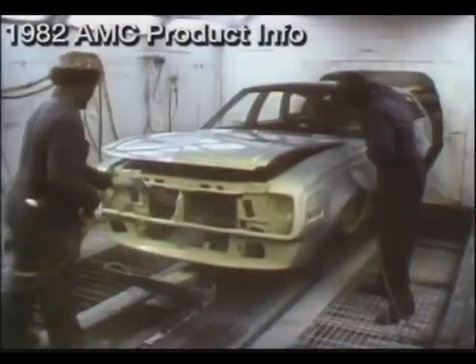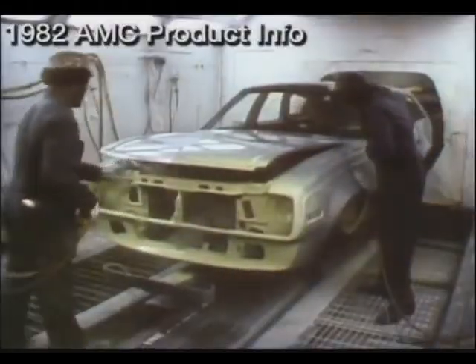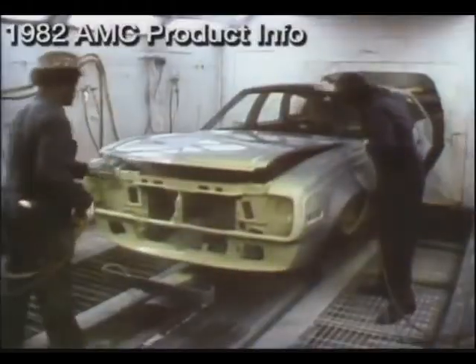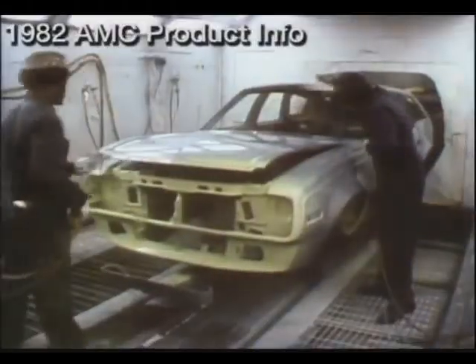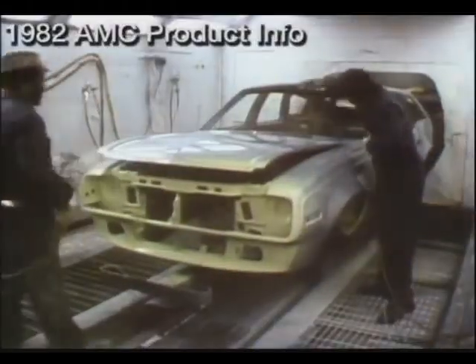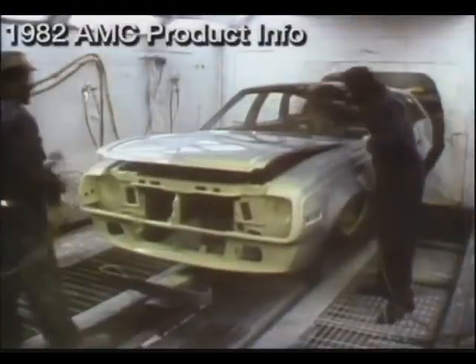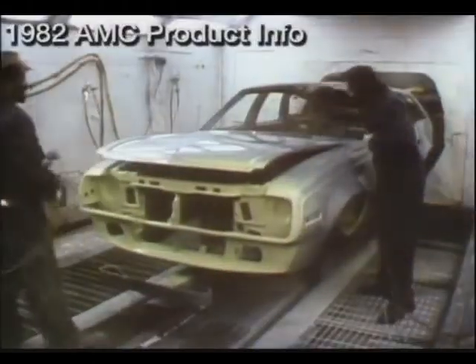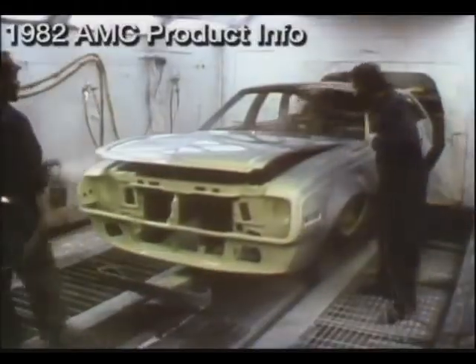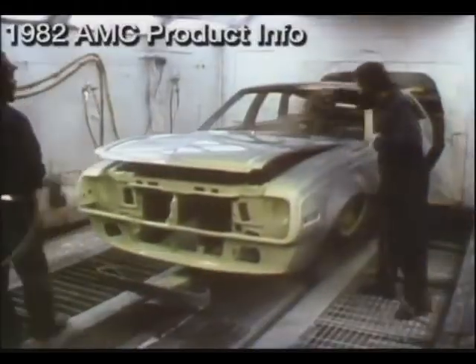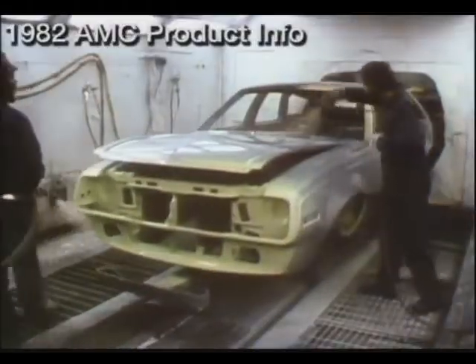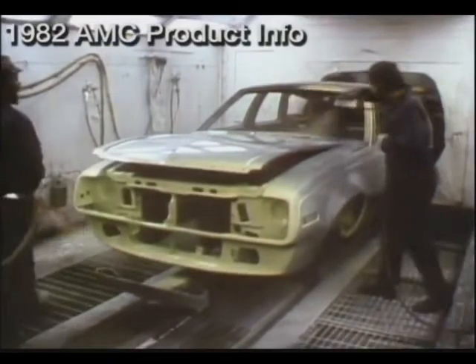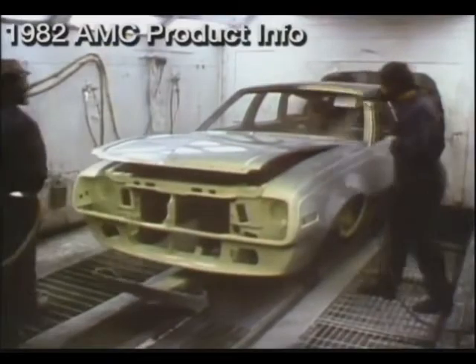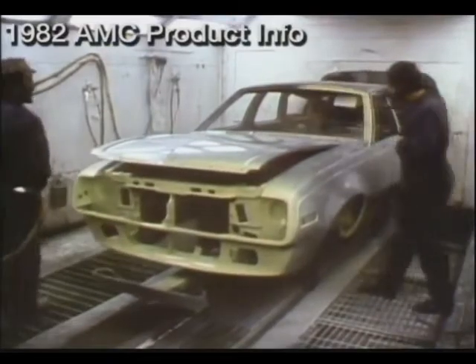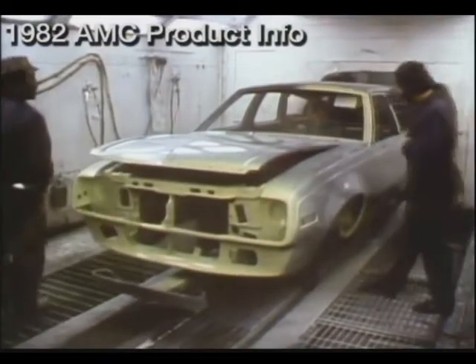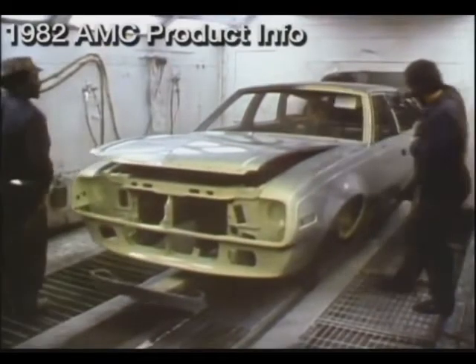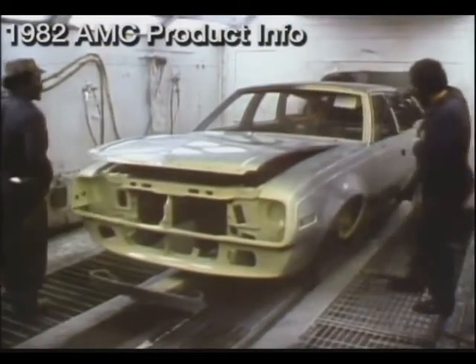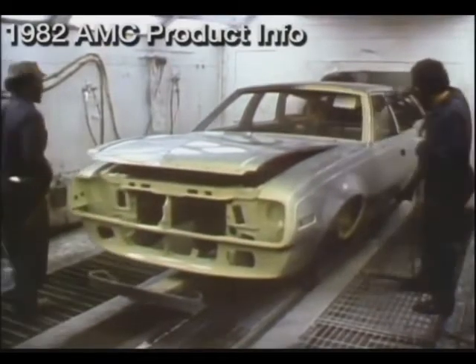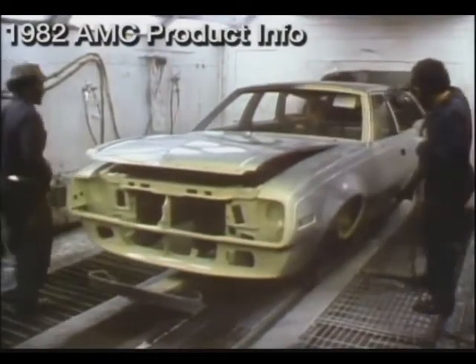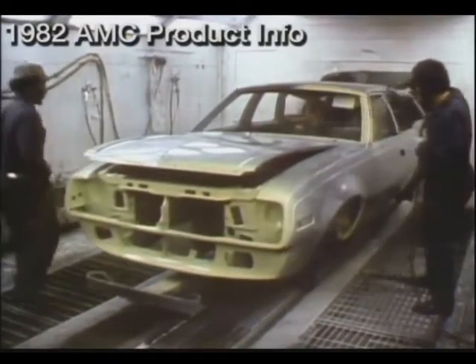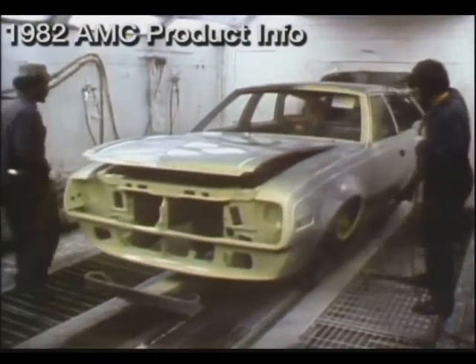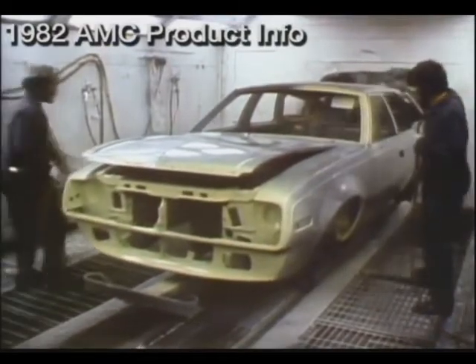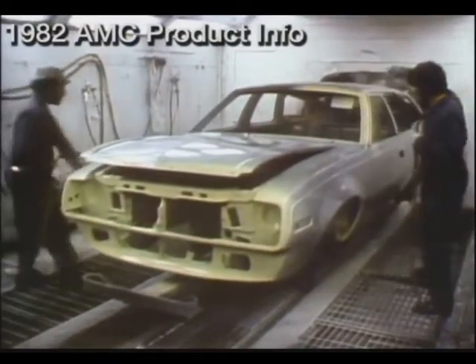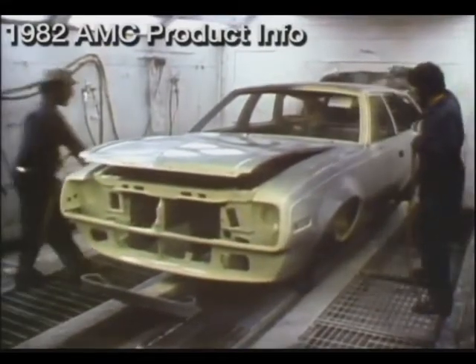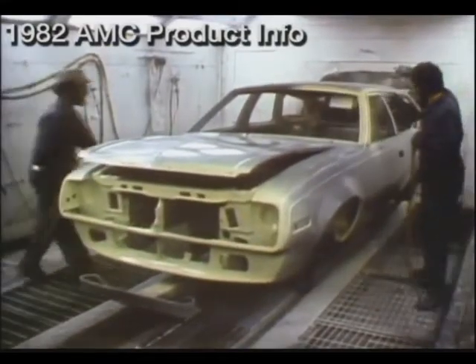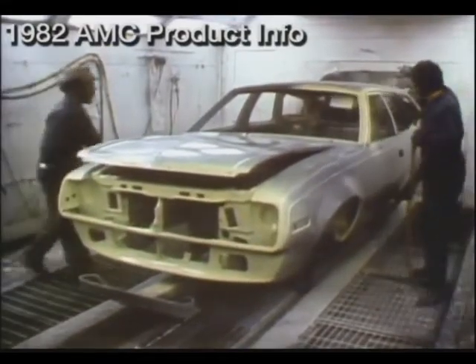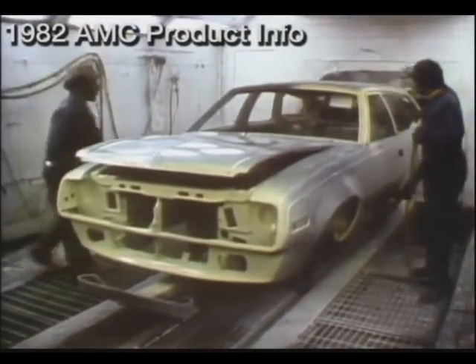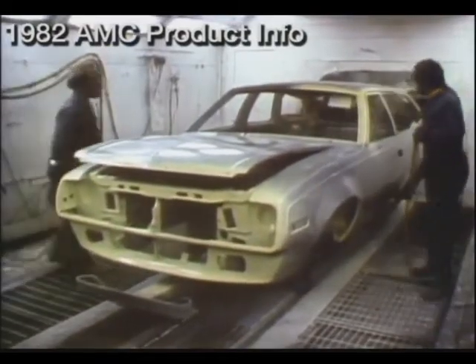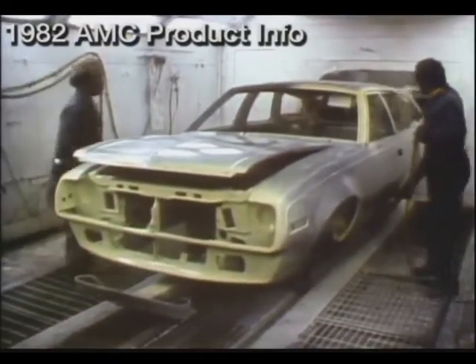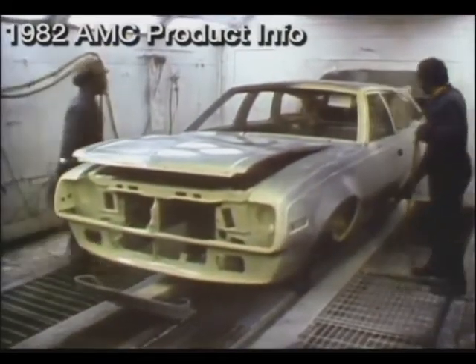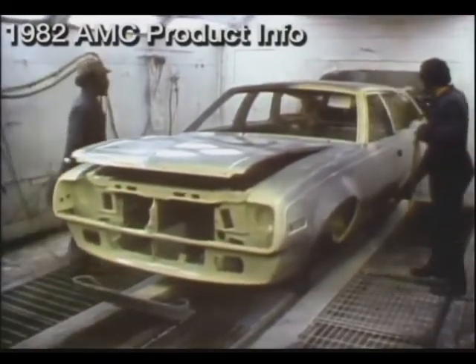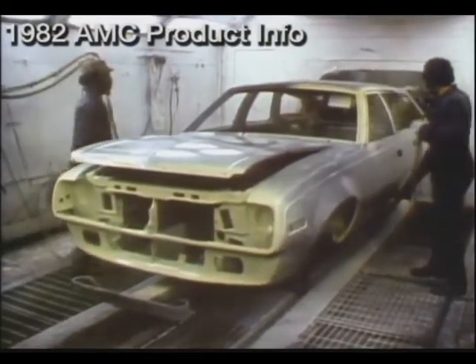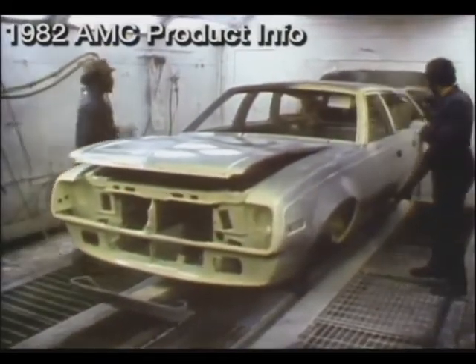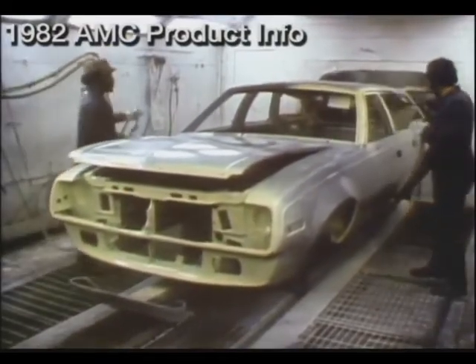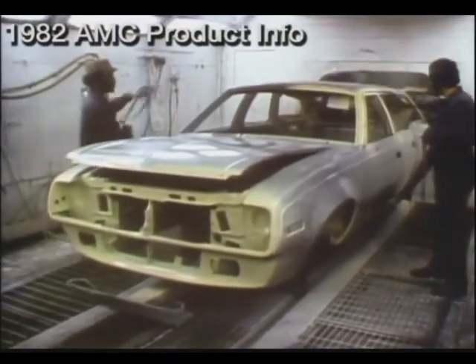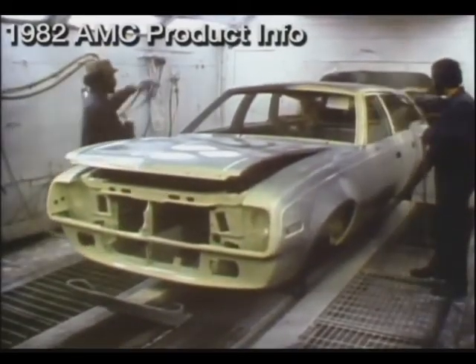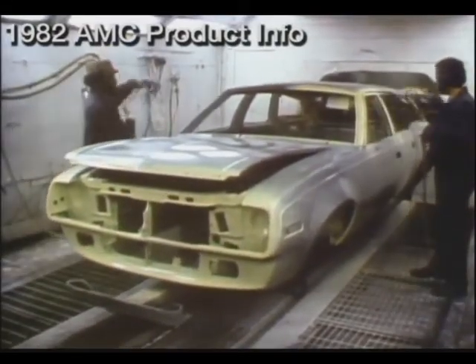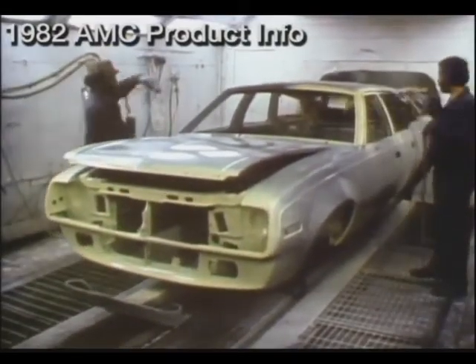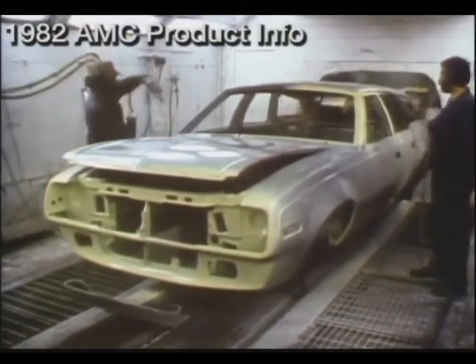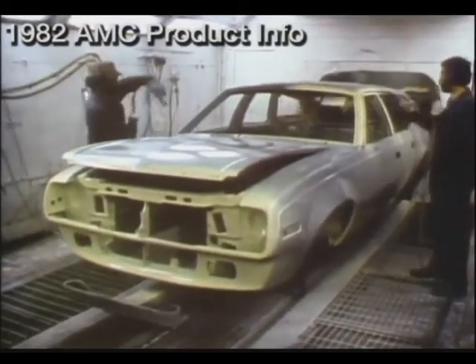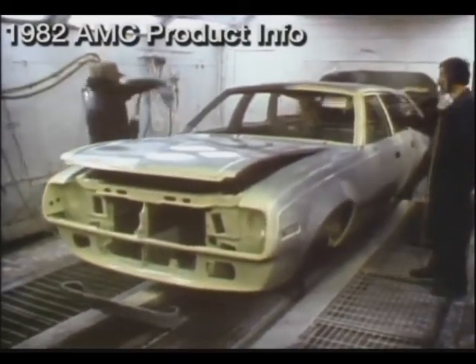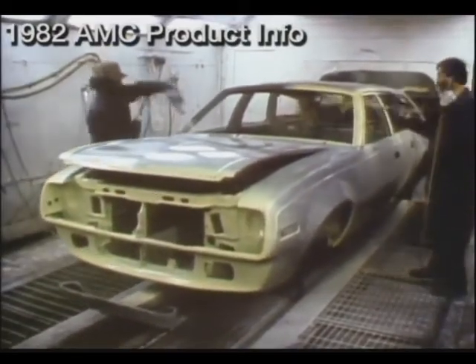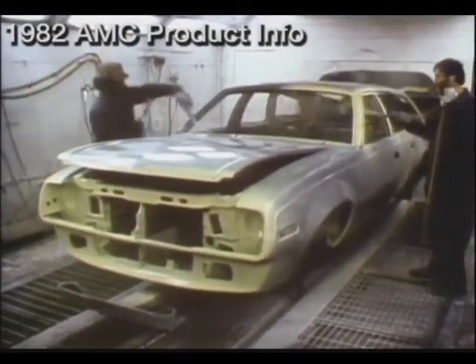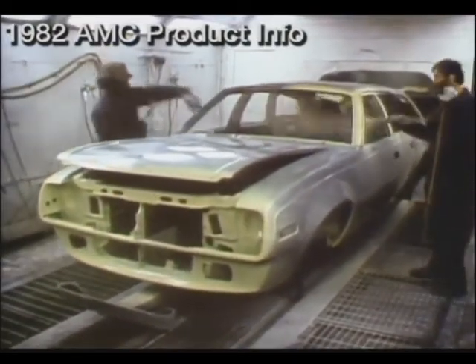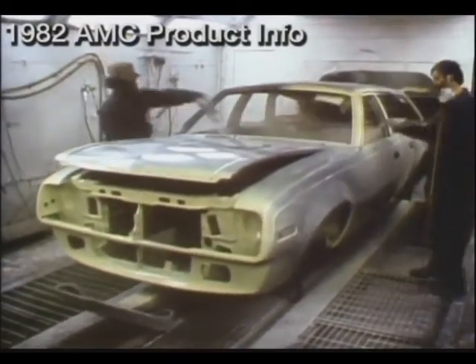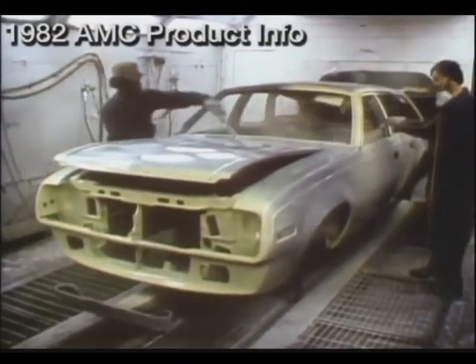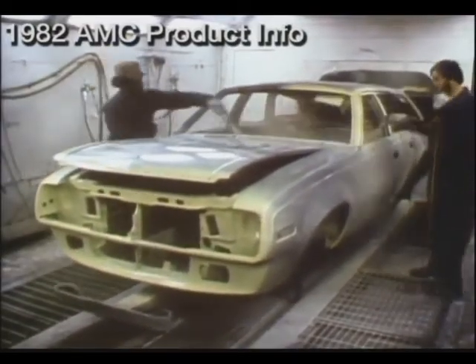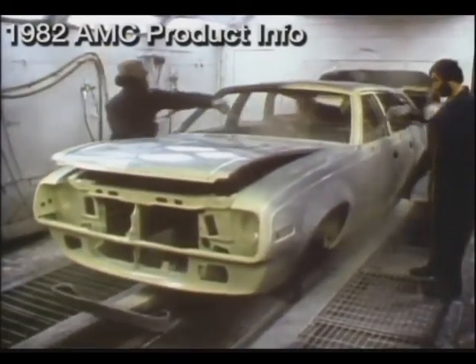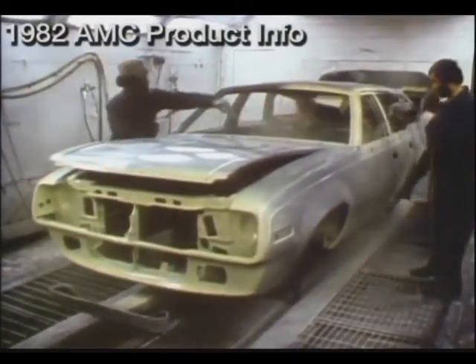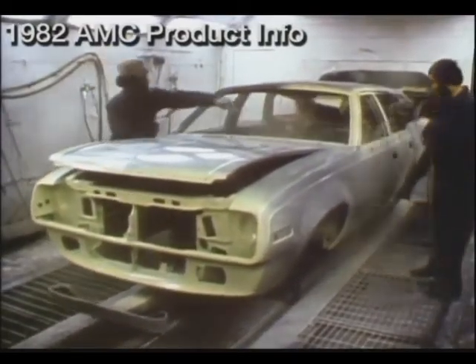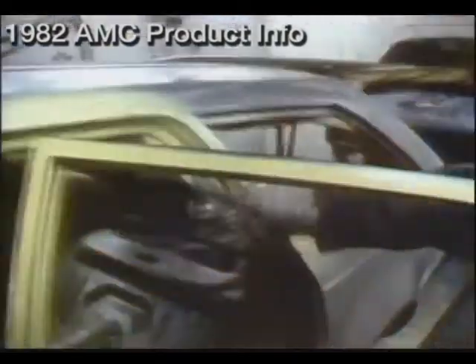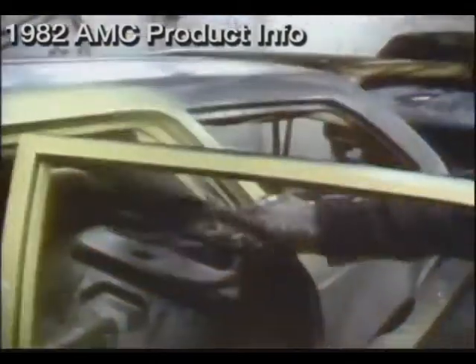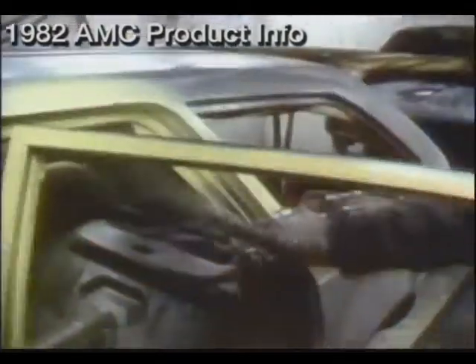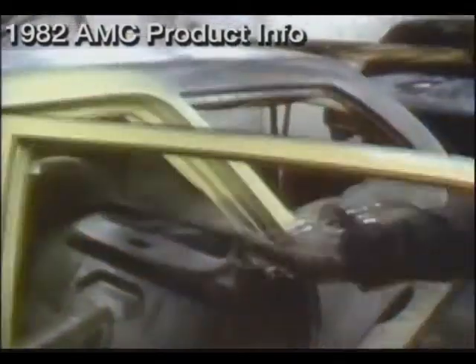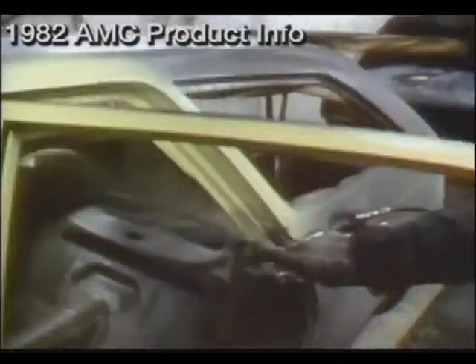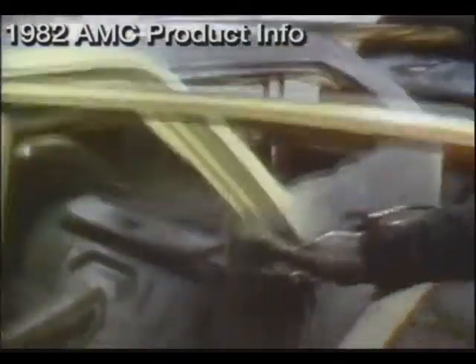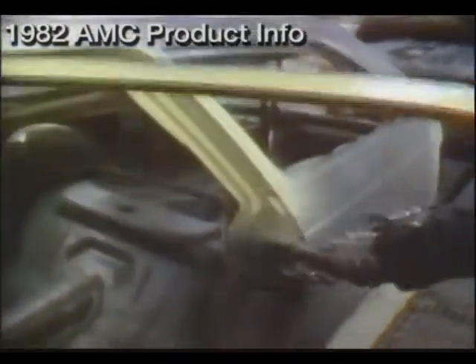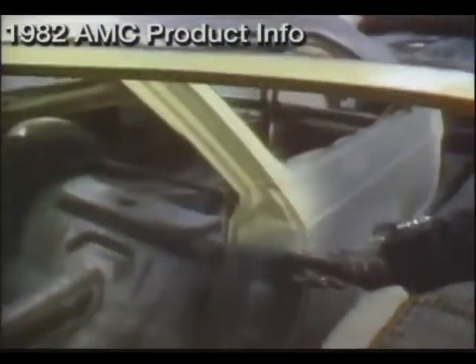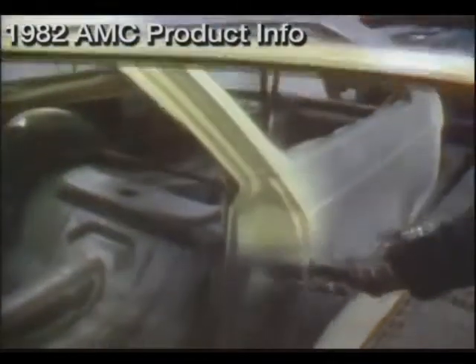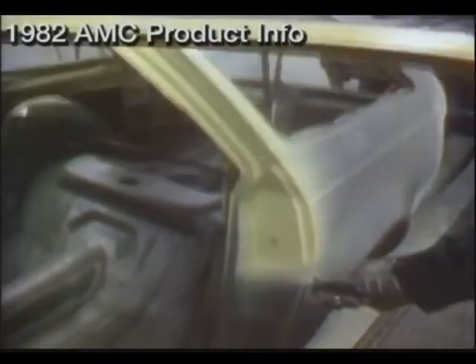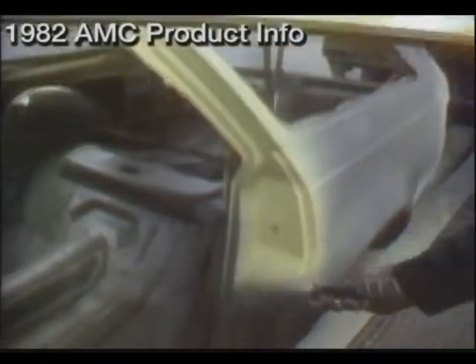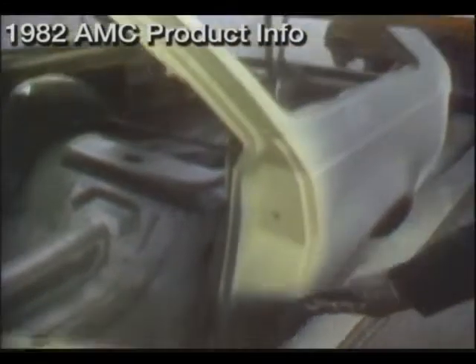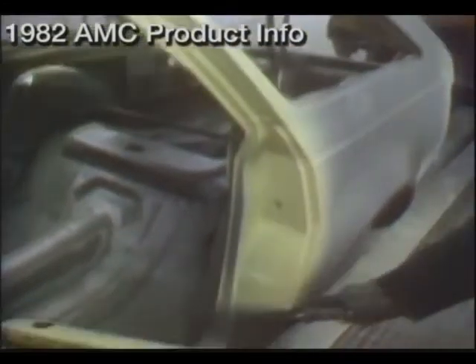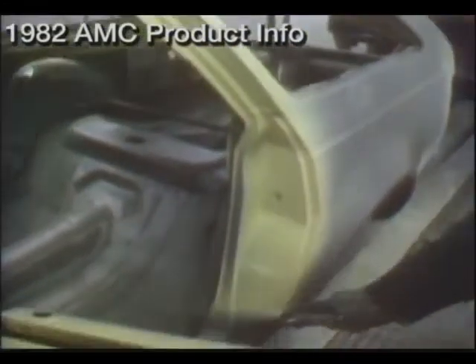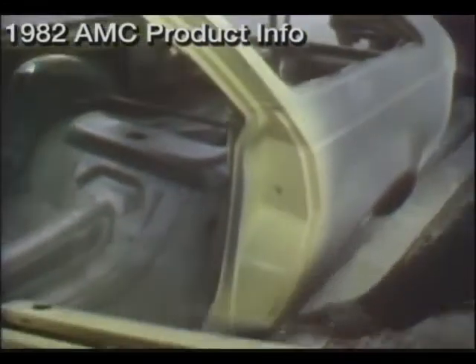Once the epoxy hardens, it is given another coat of zinc-rich primer. No surface is left exposed.